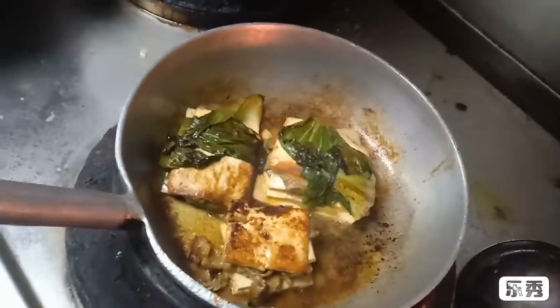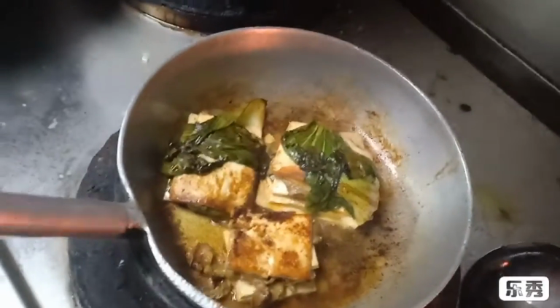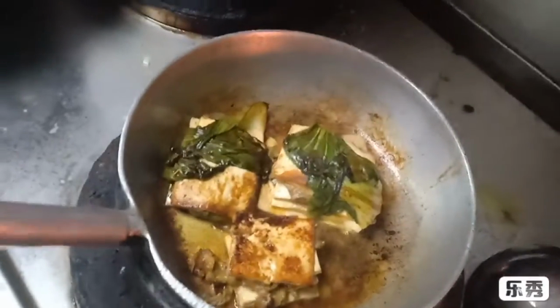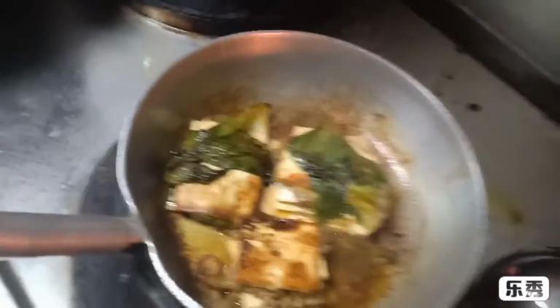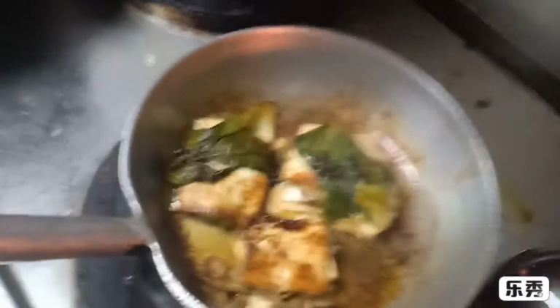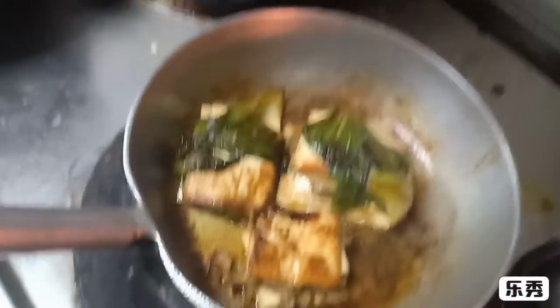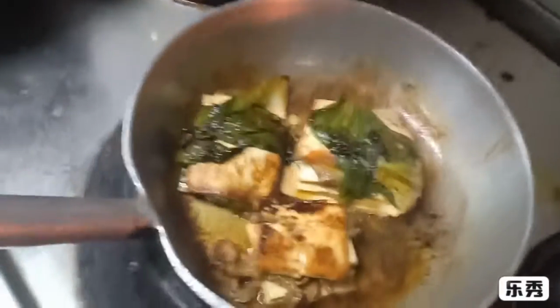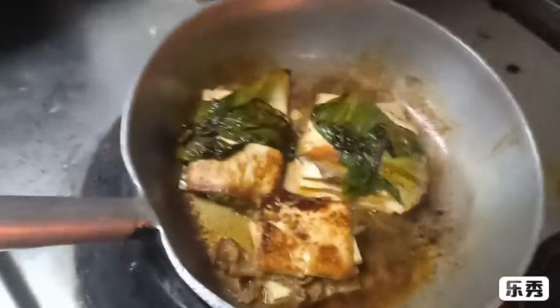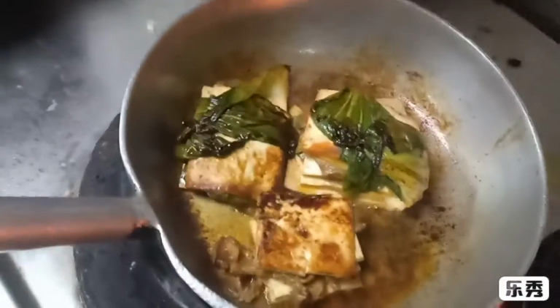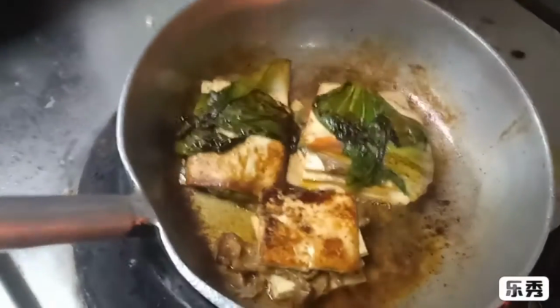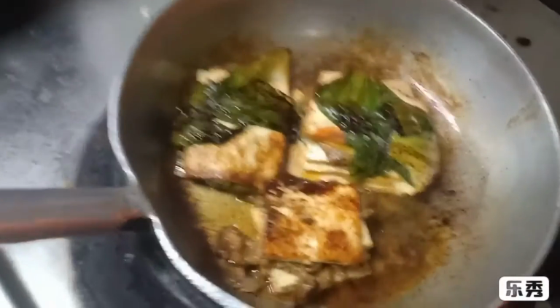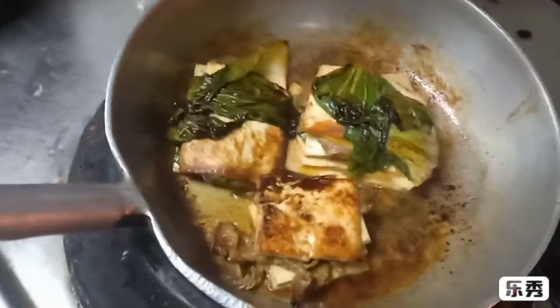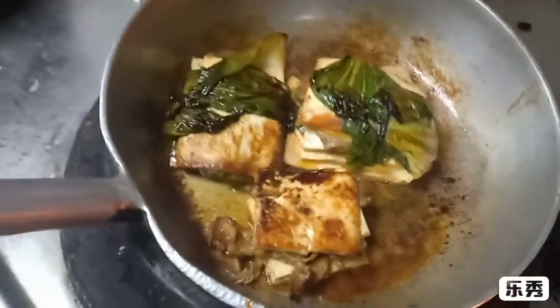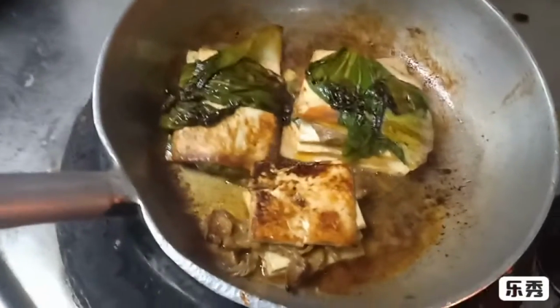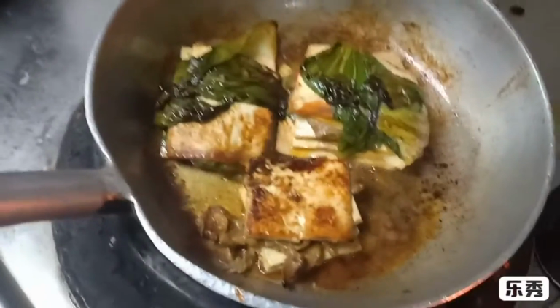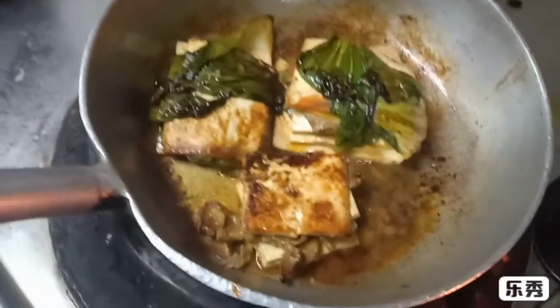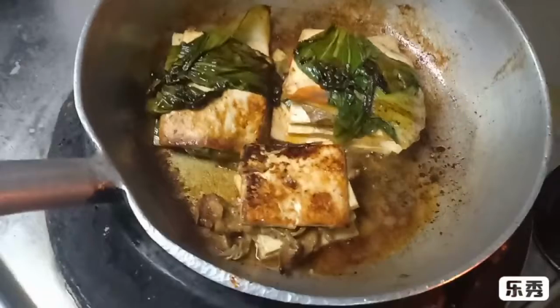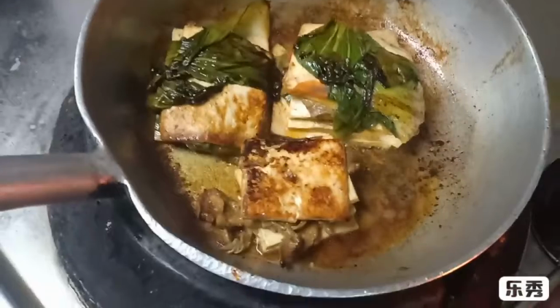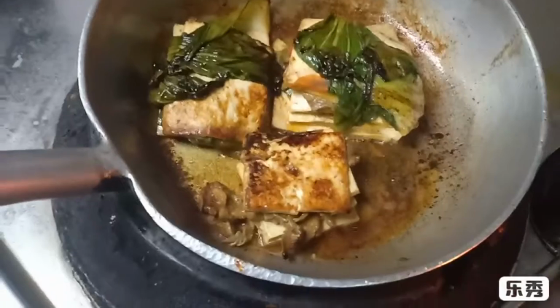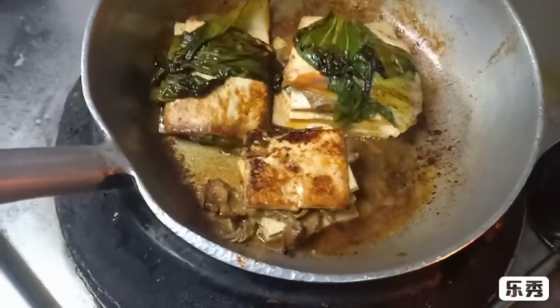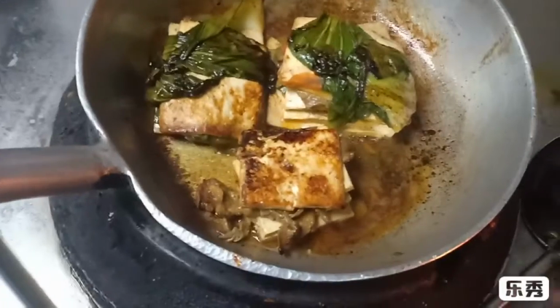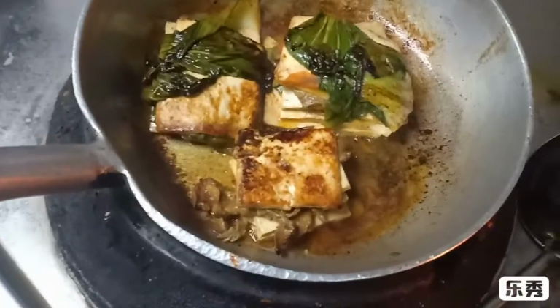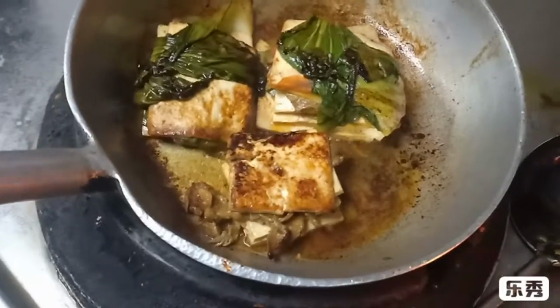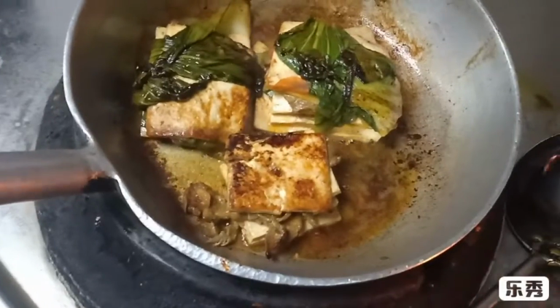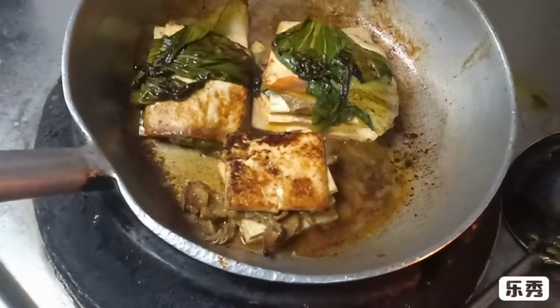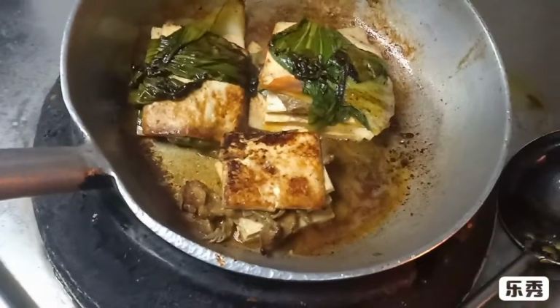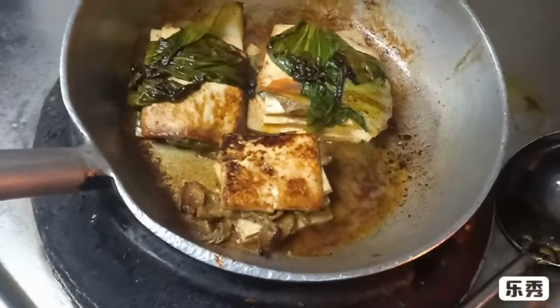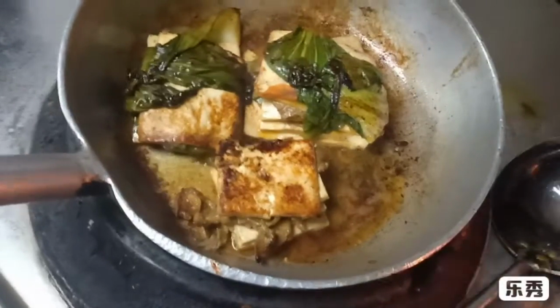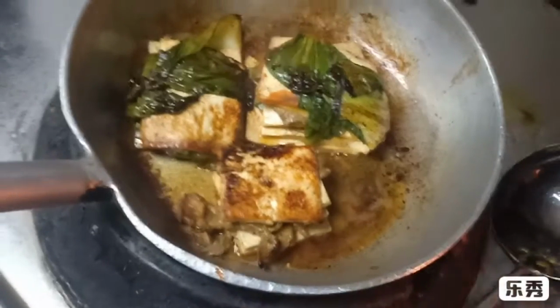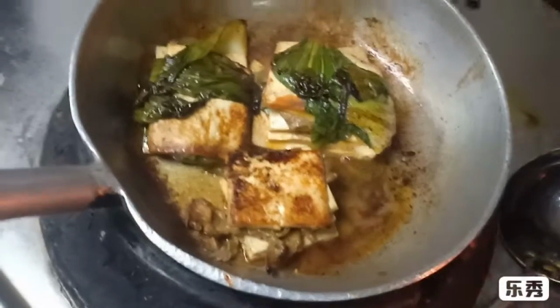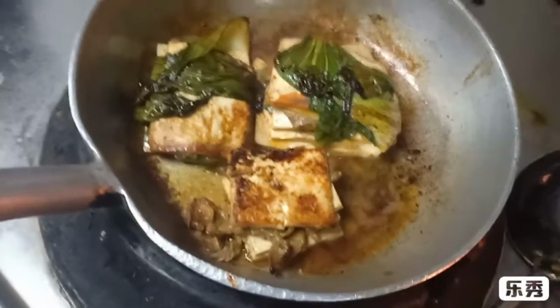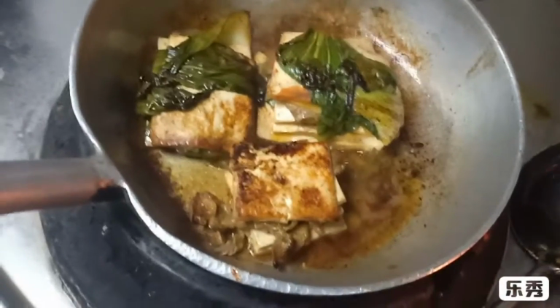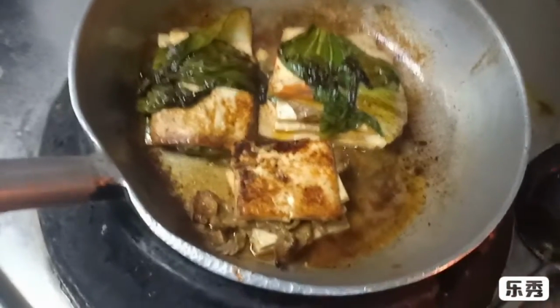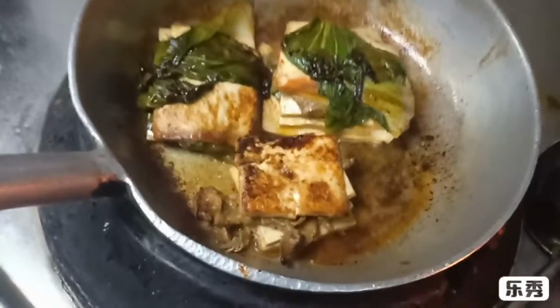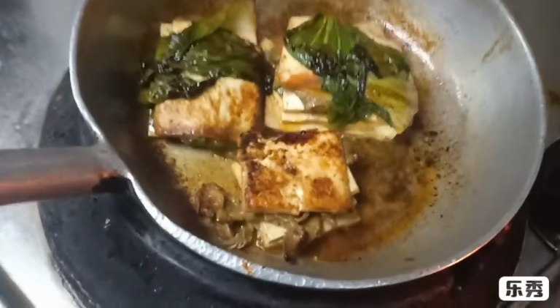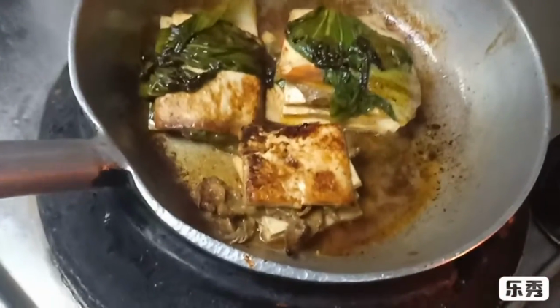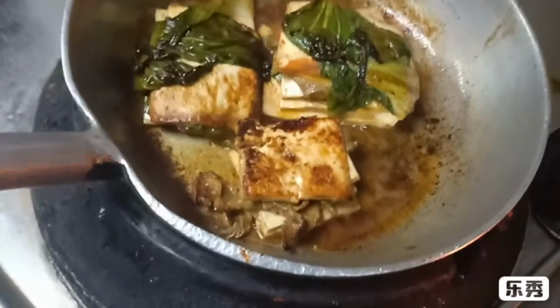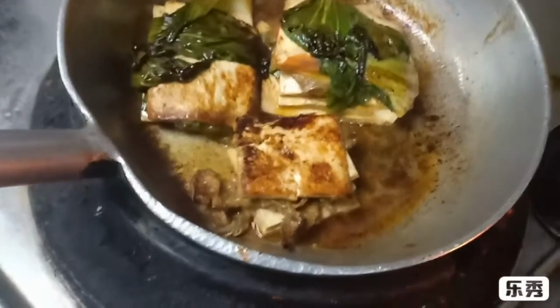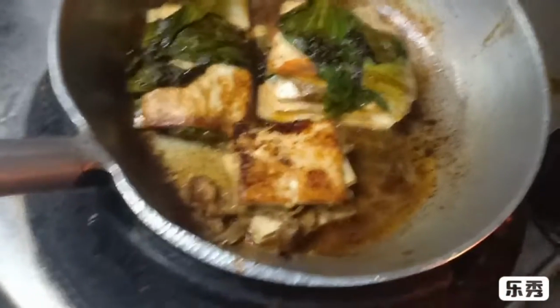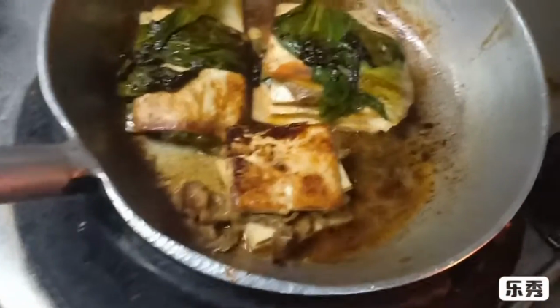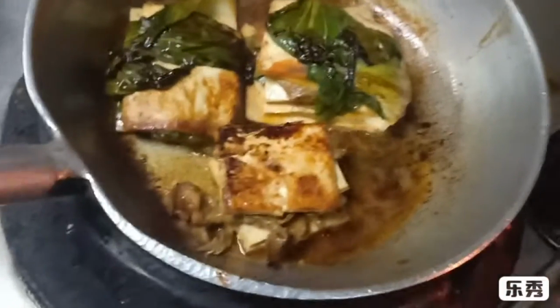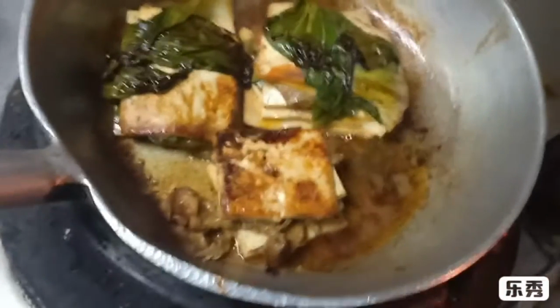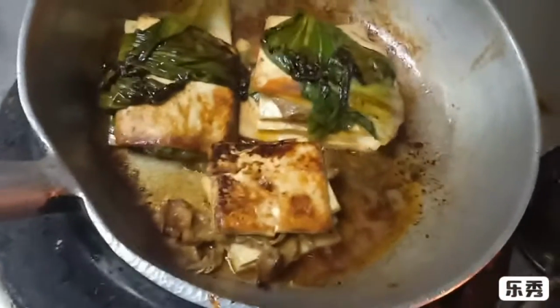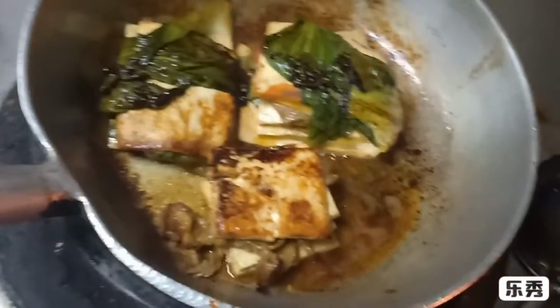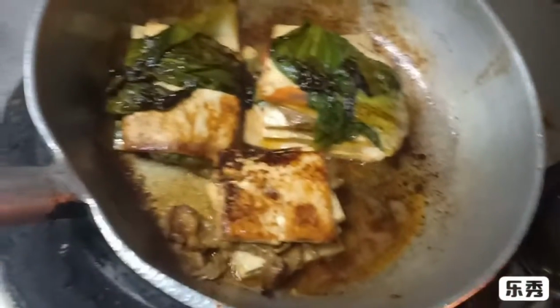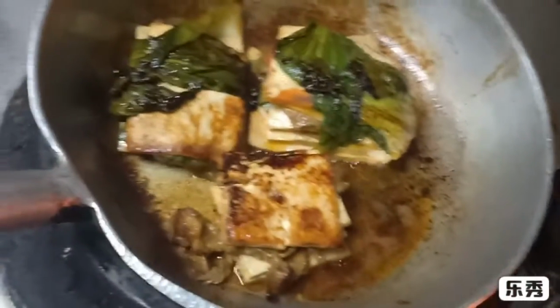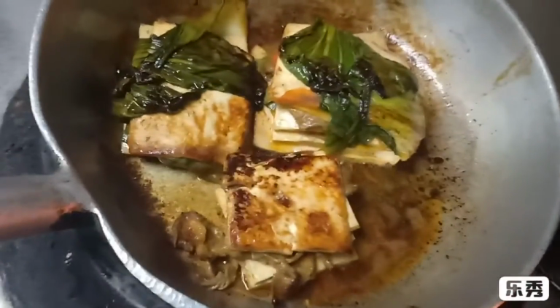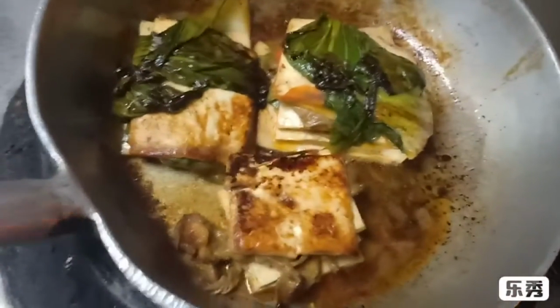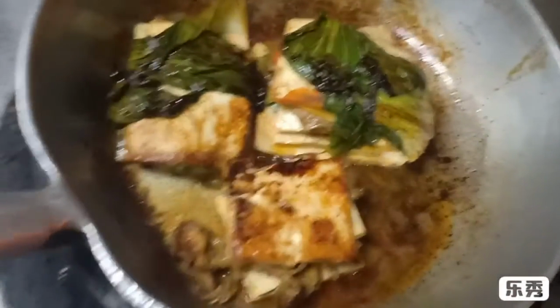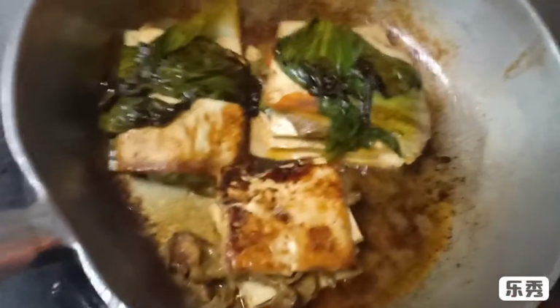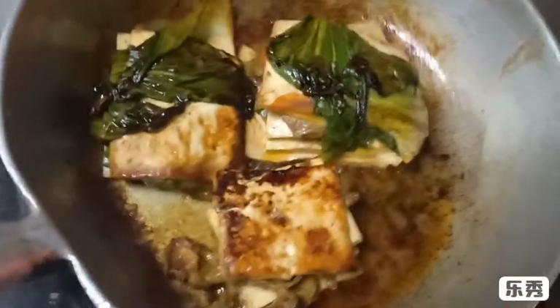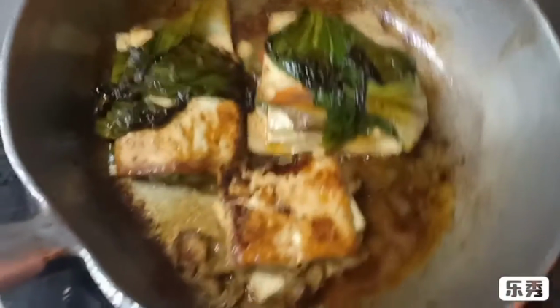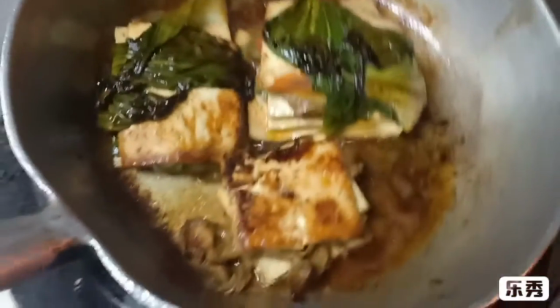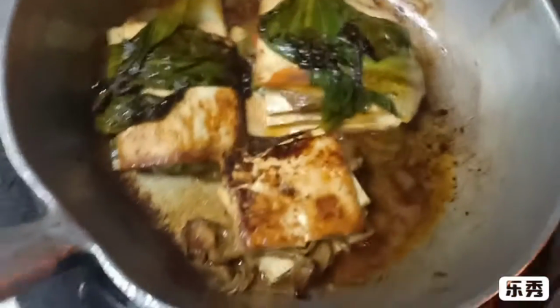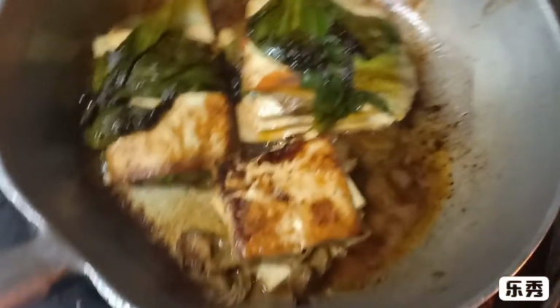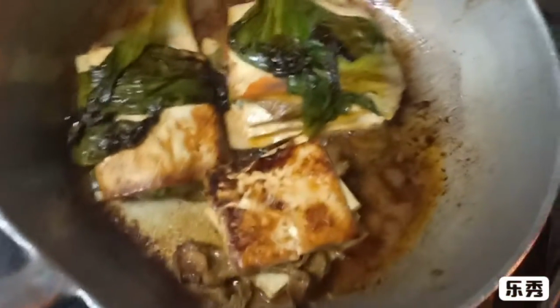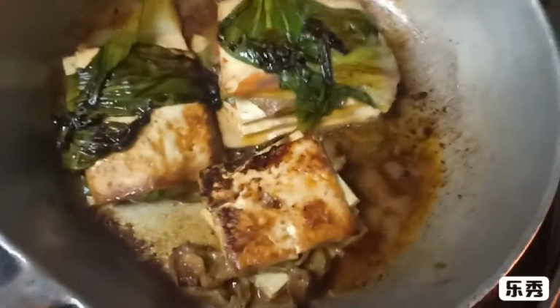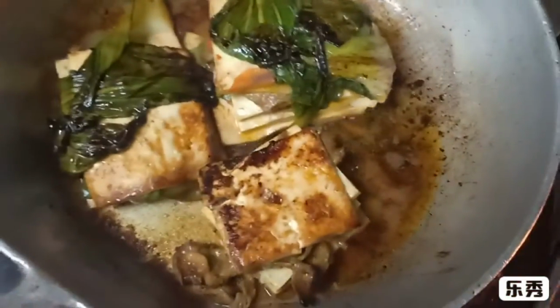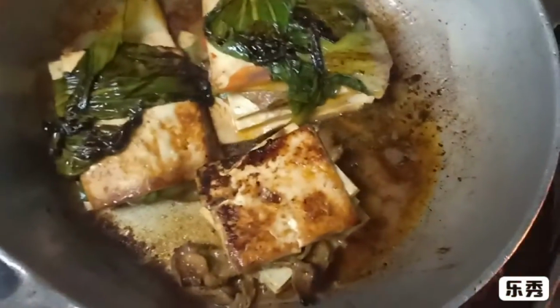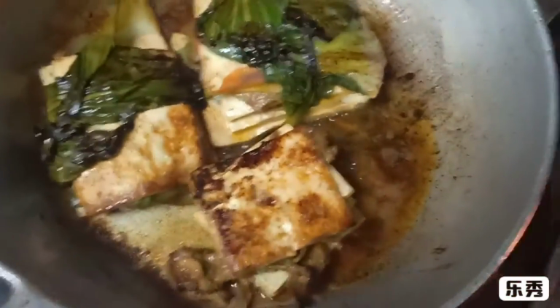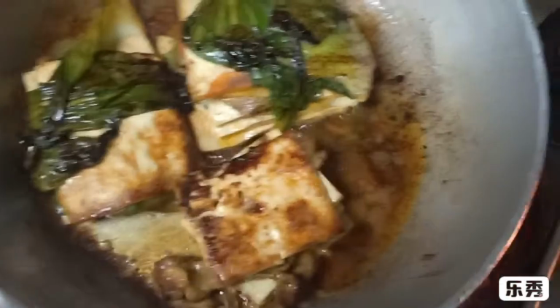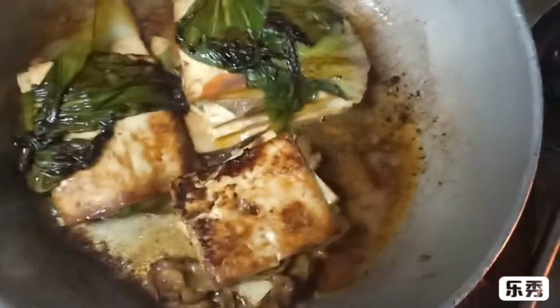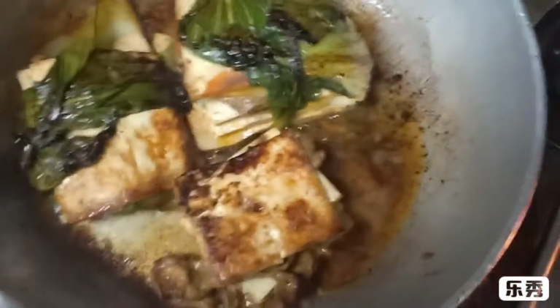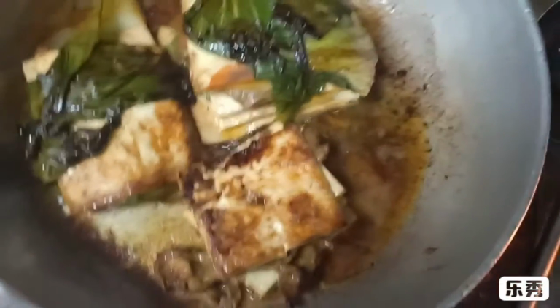Wait! This is a chicken. And this is a chicken with some salt. Cut it out.